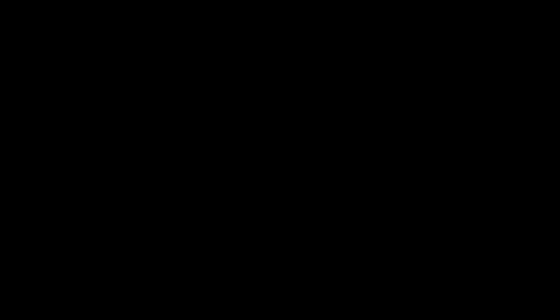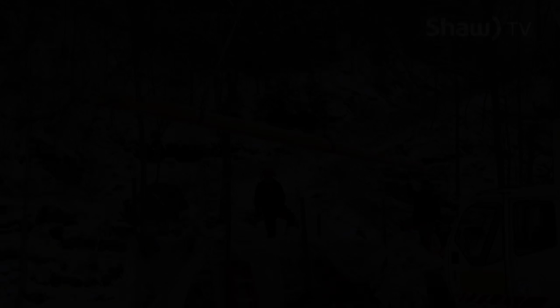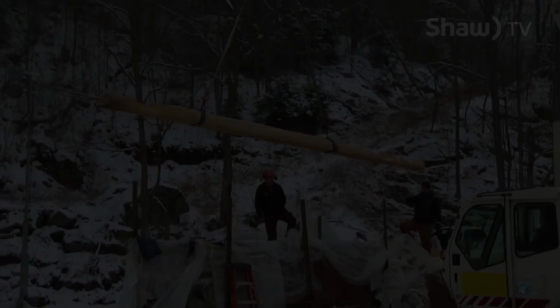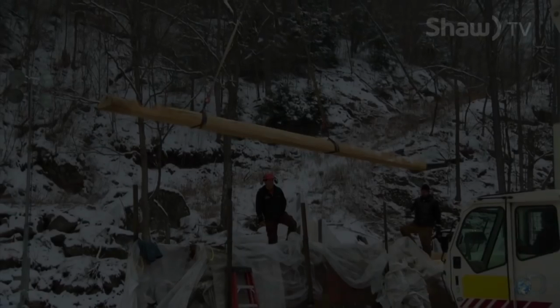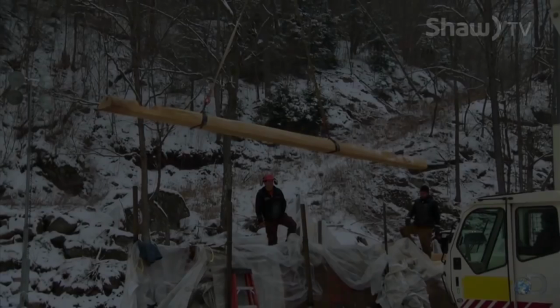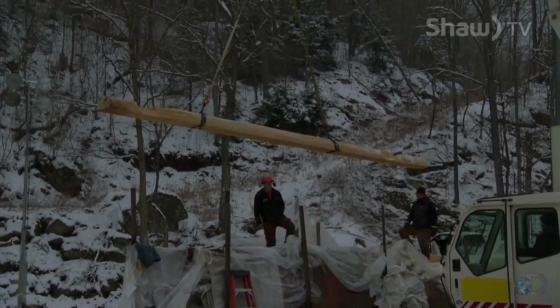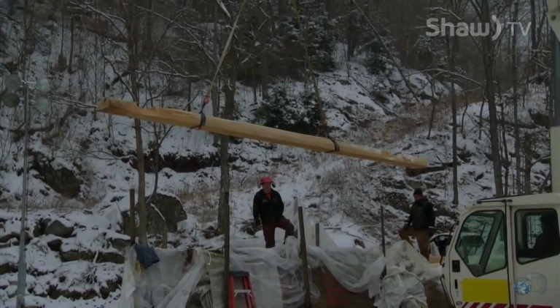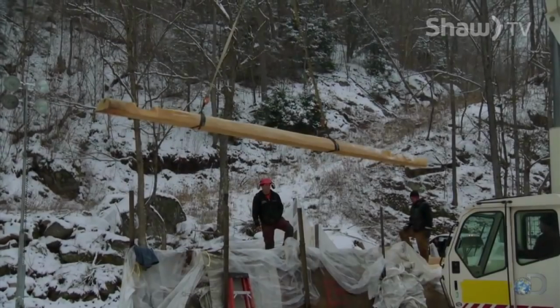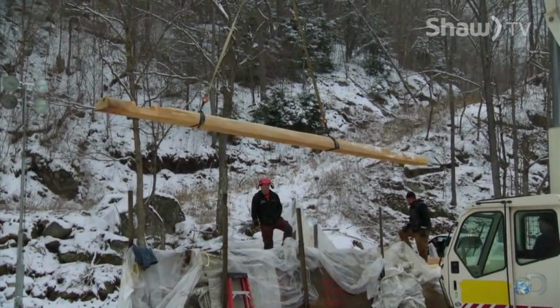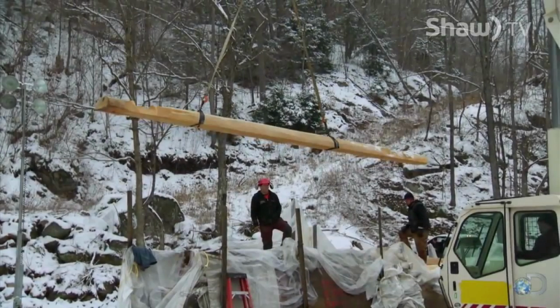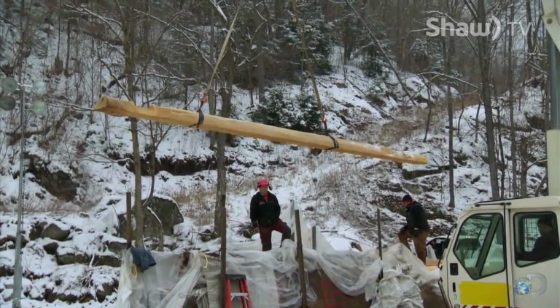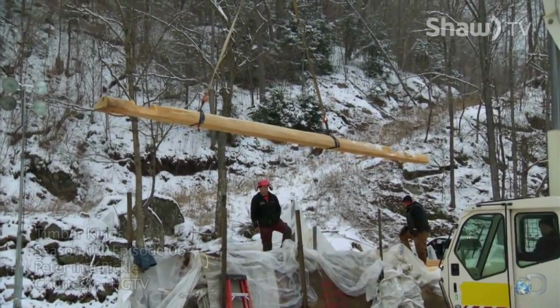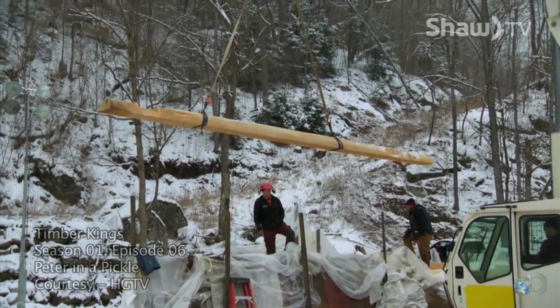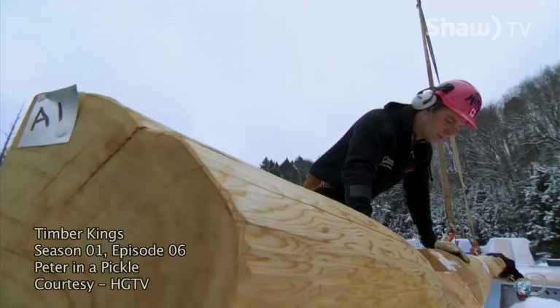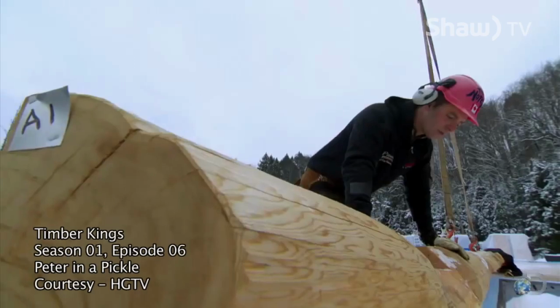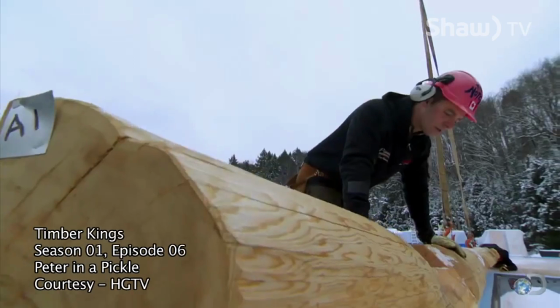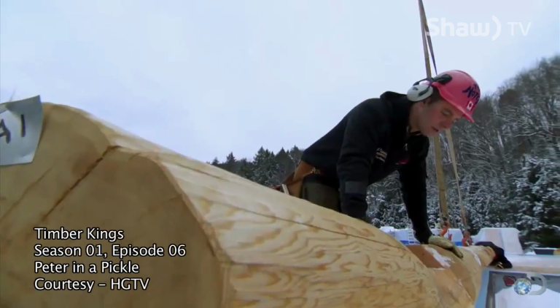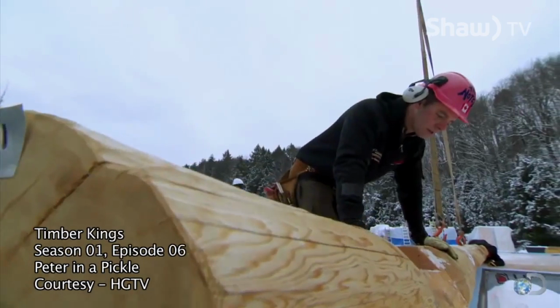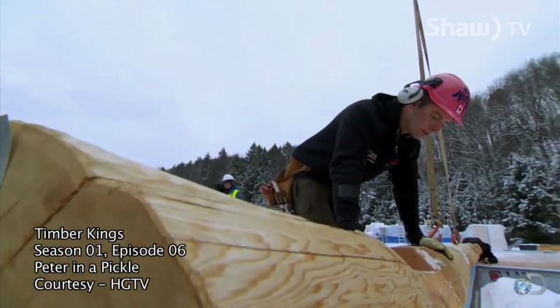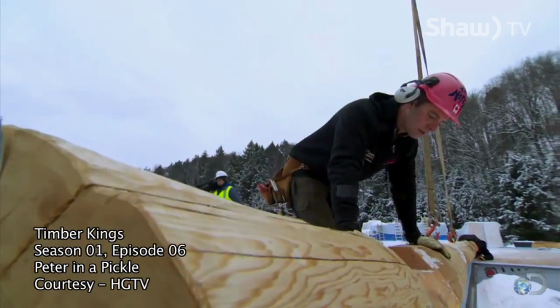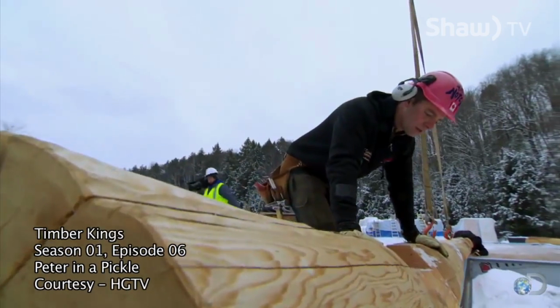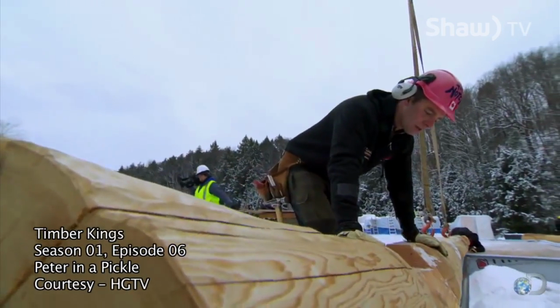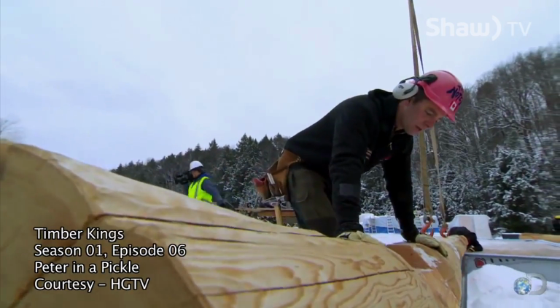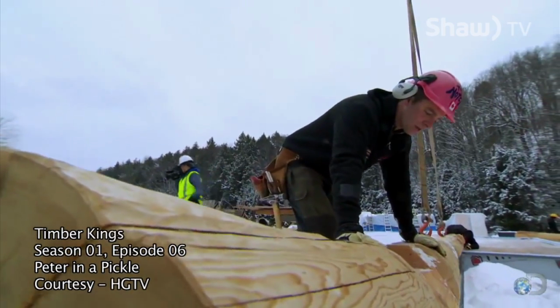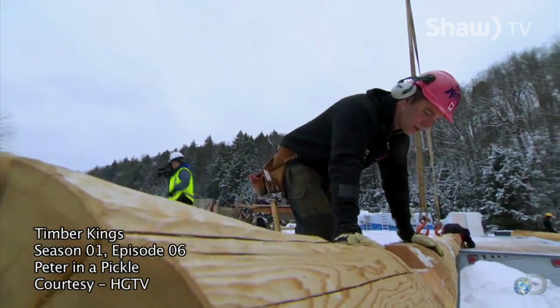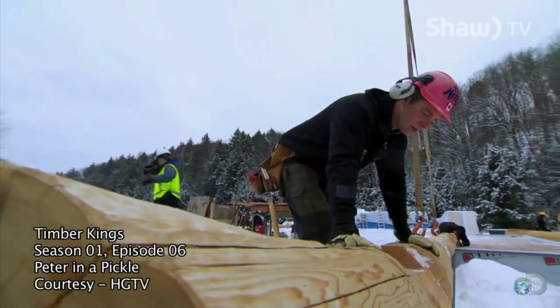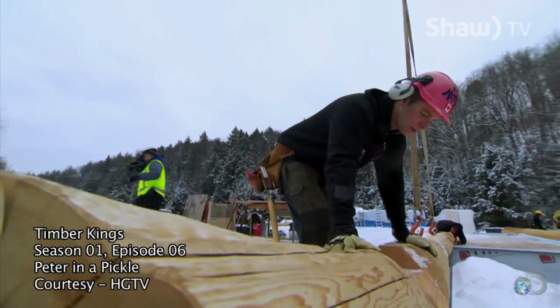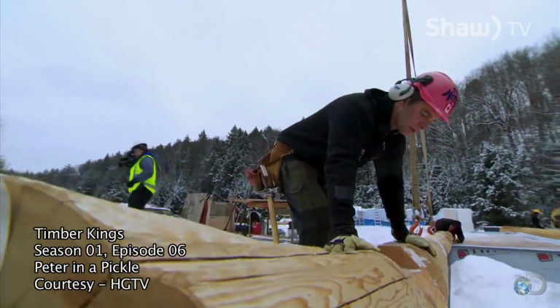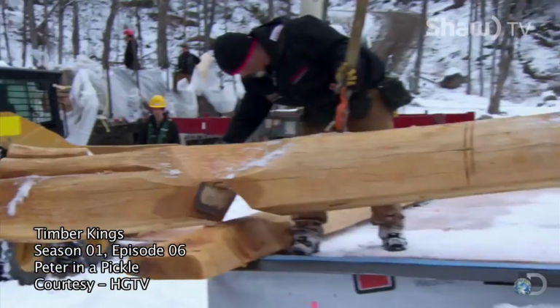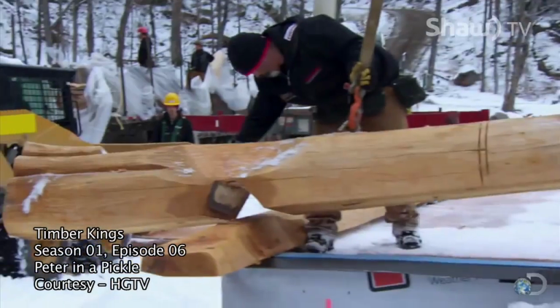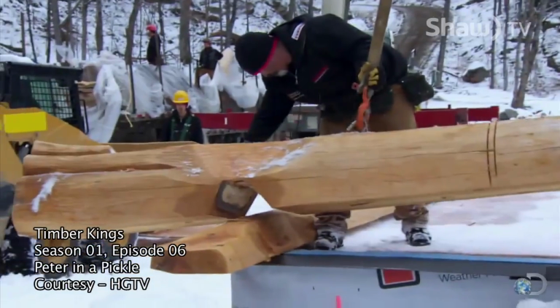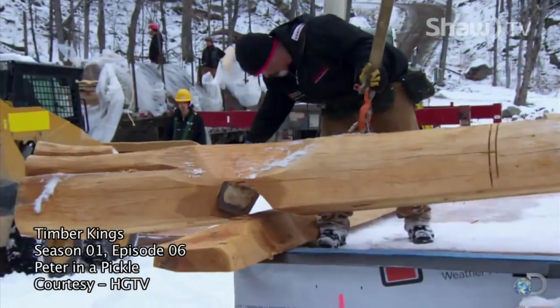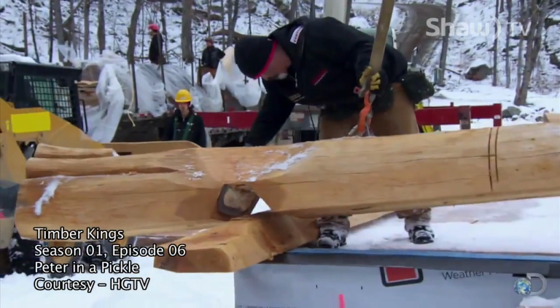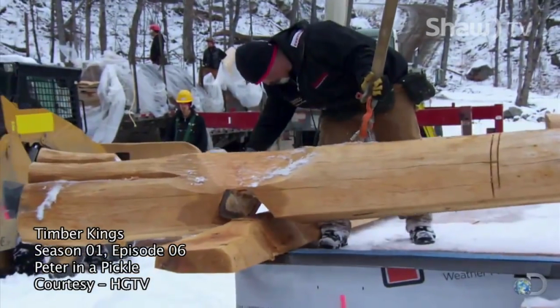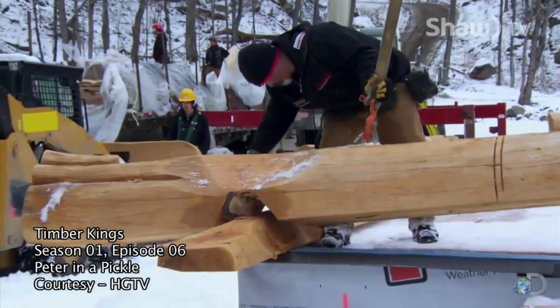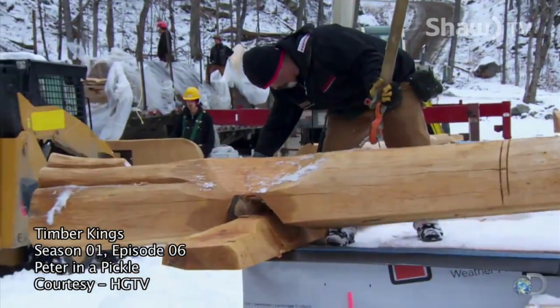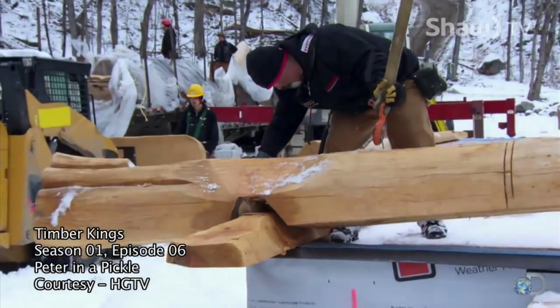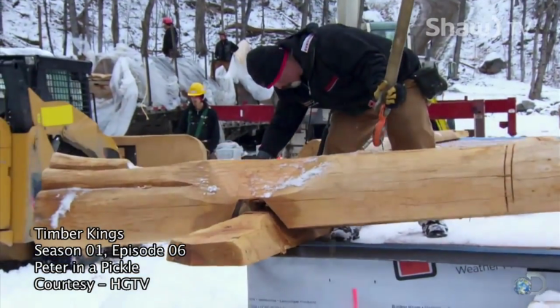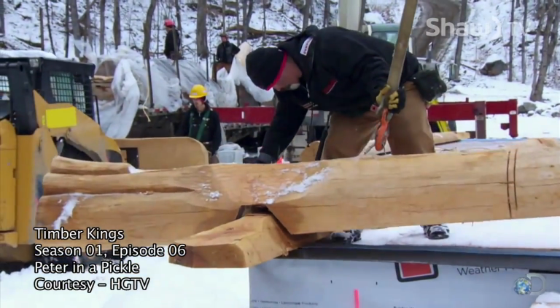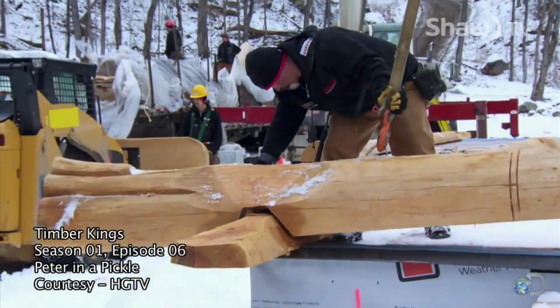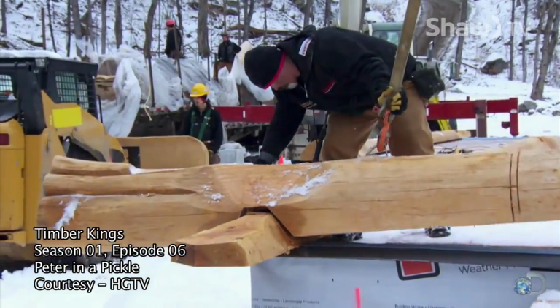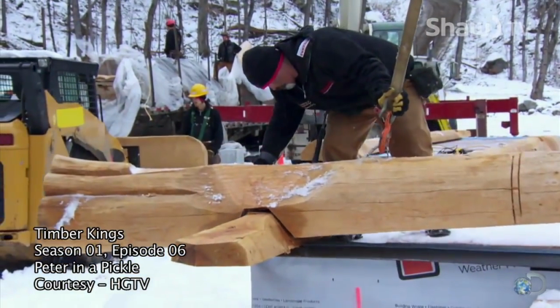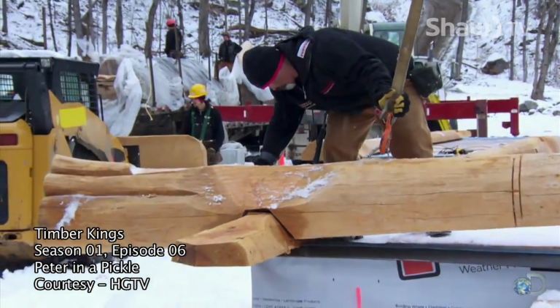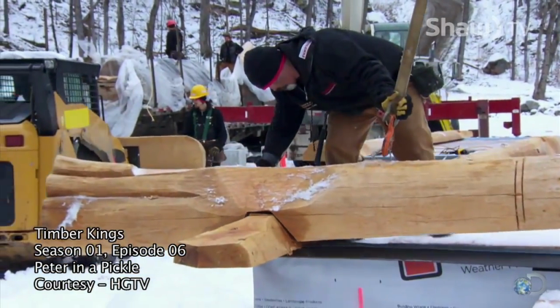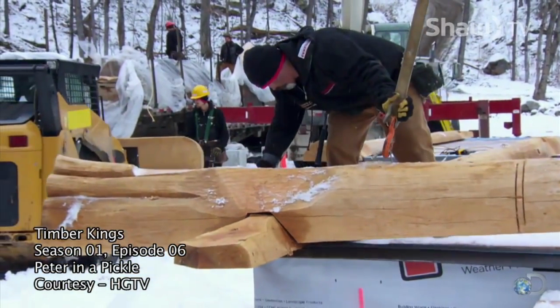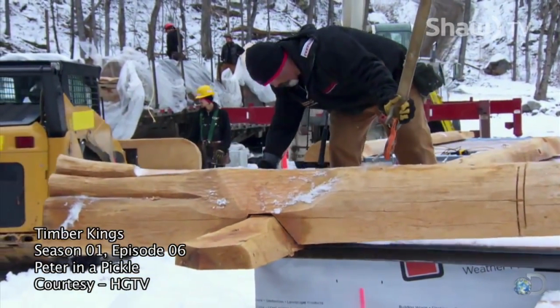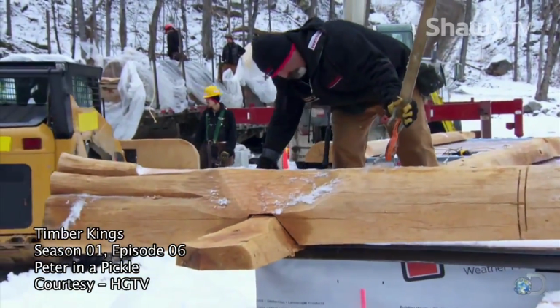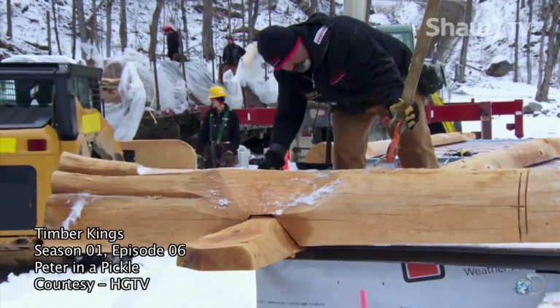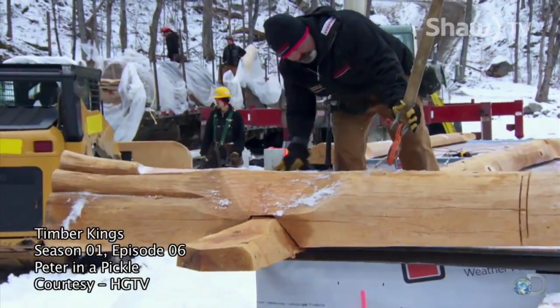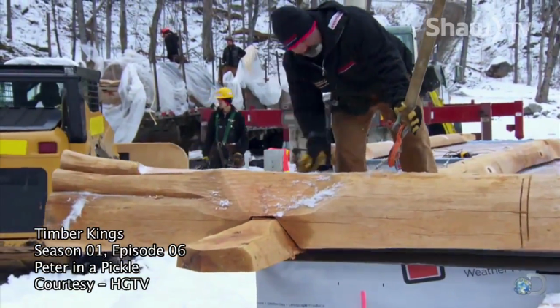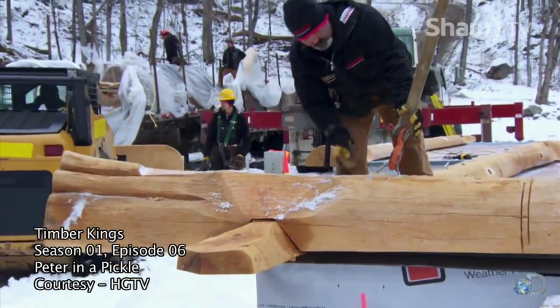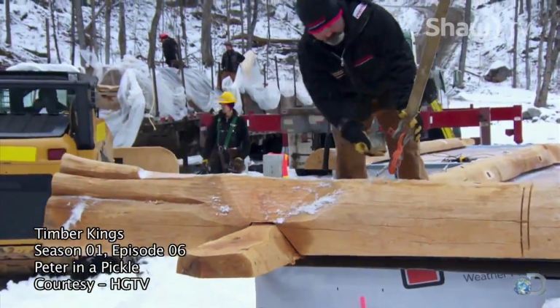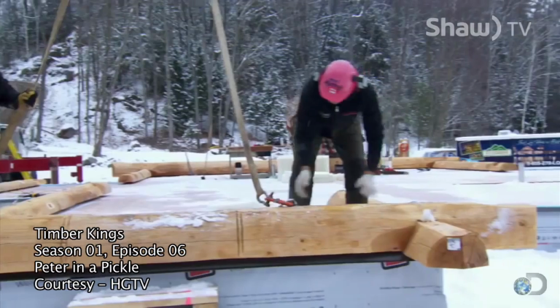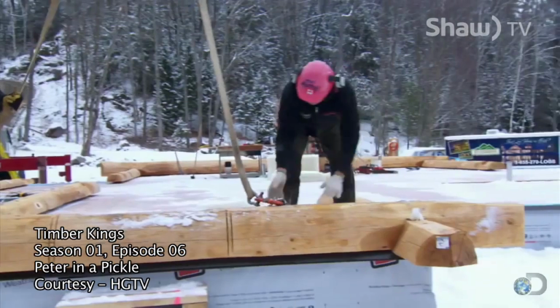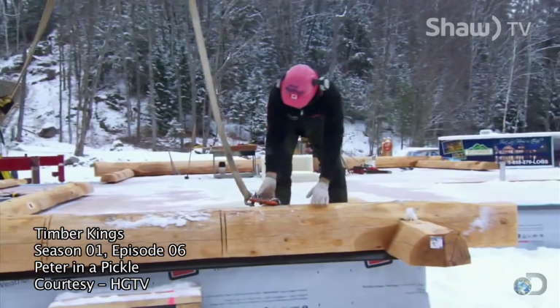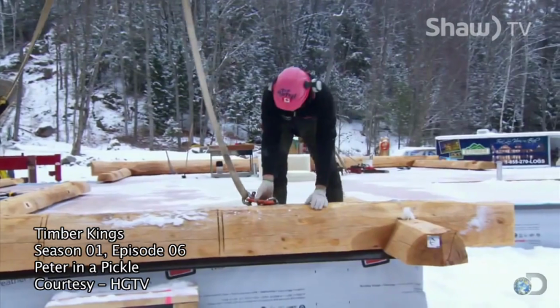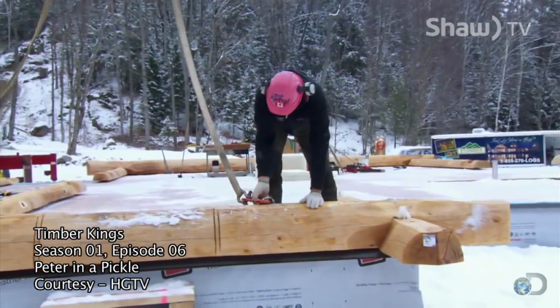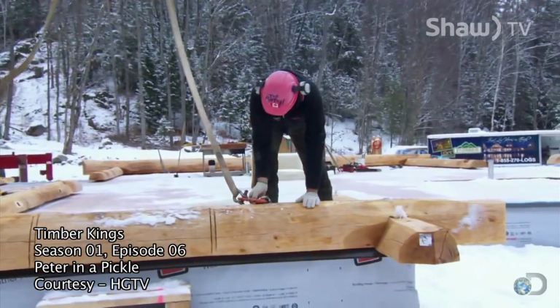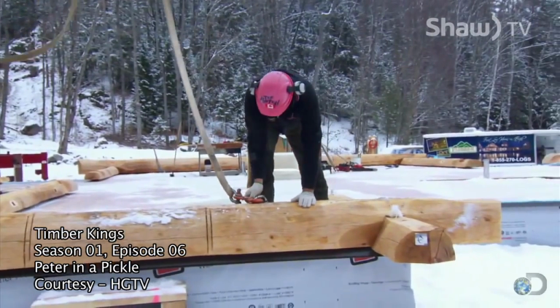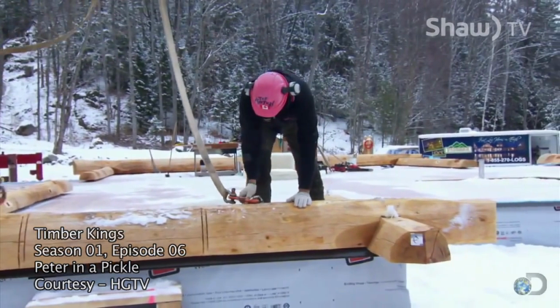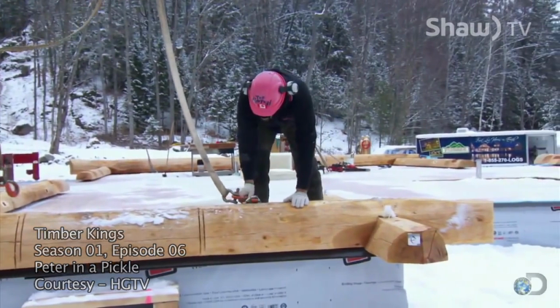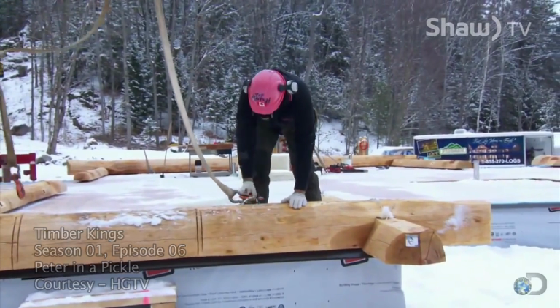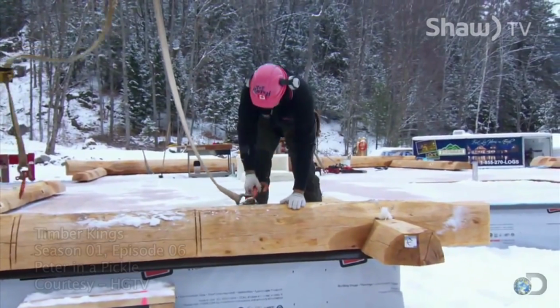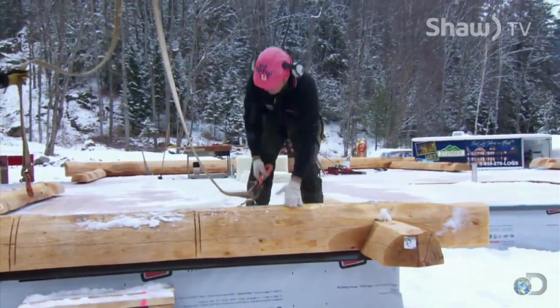The first truck contains the logs that are the bottom round. These notched half logs sit directly on the concrete foundation.